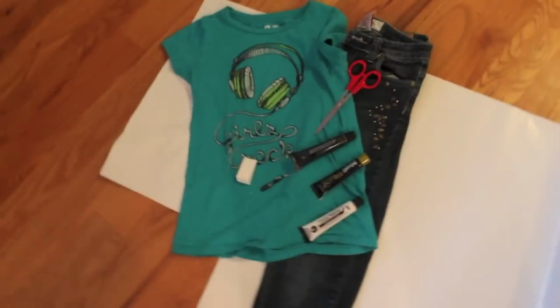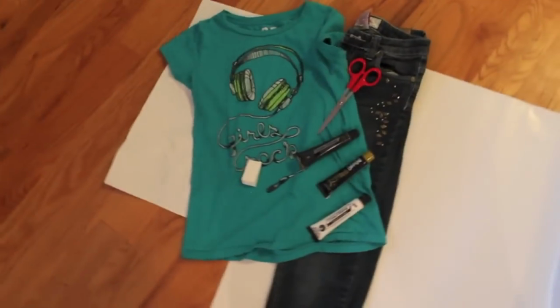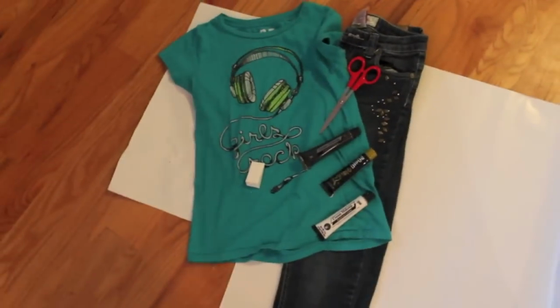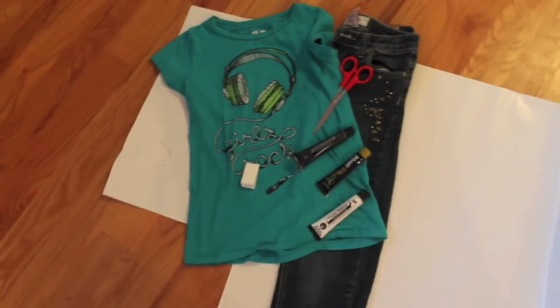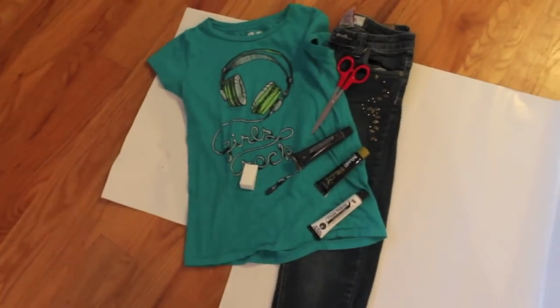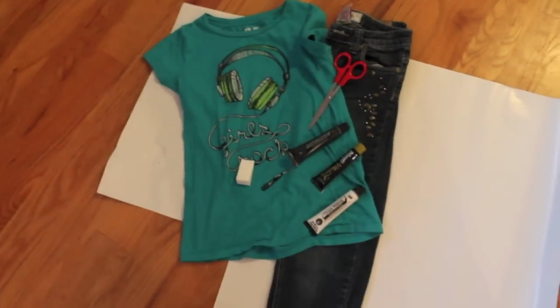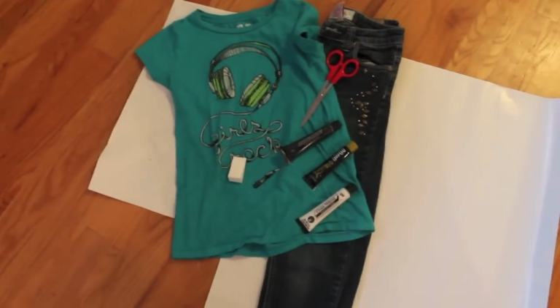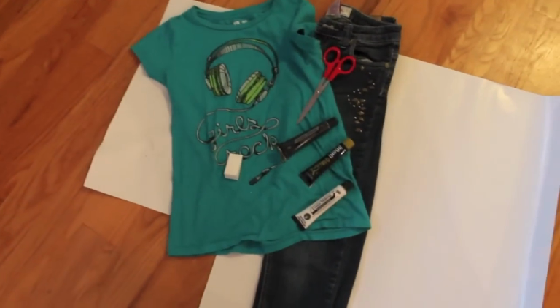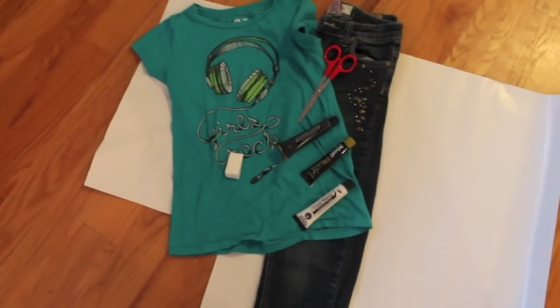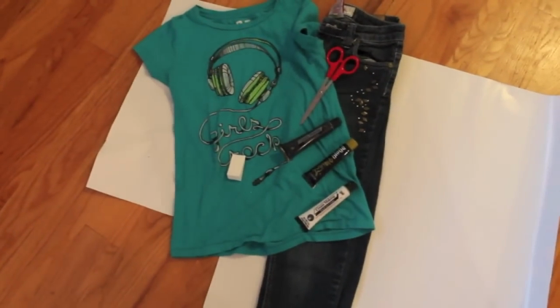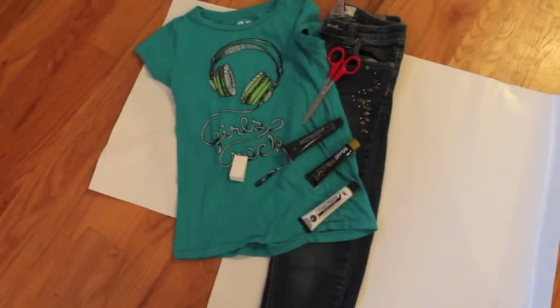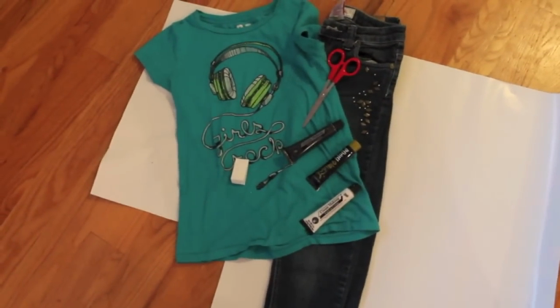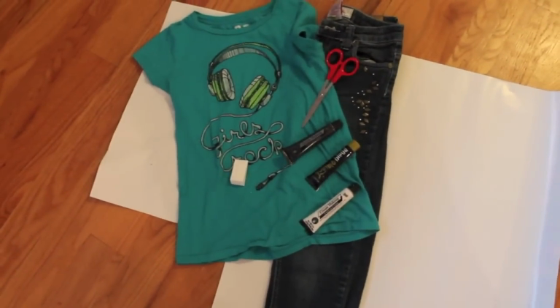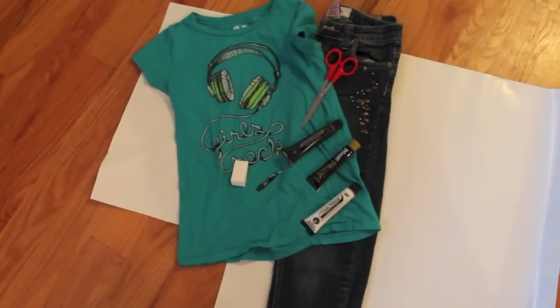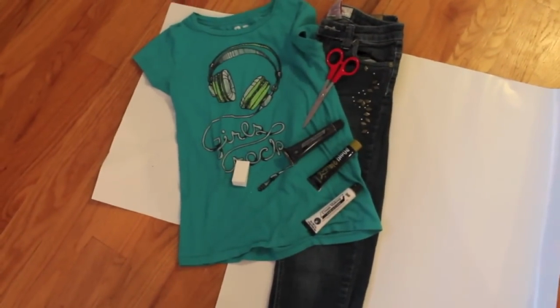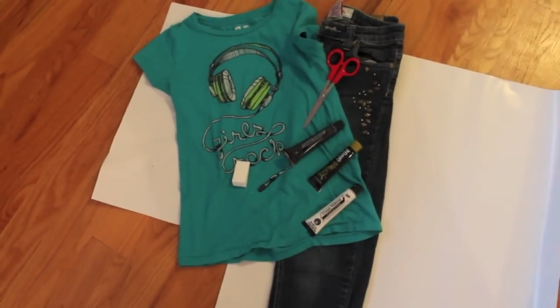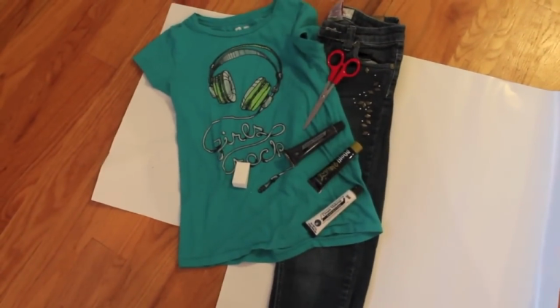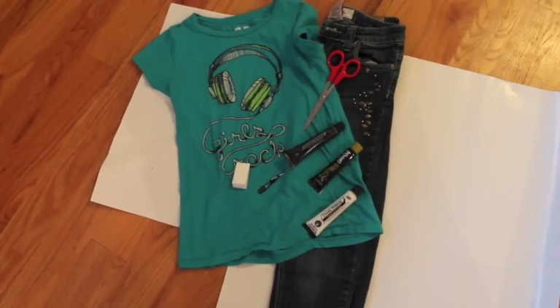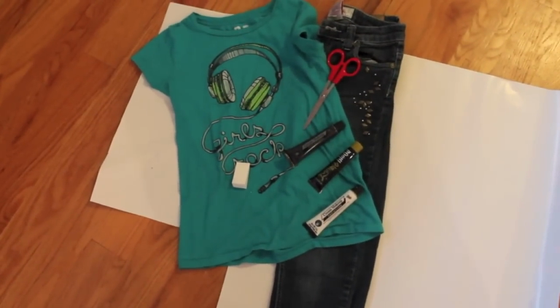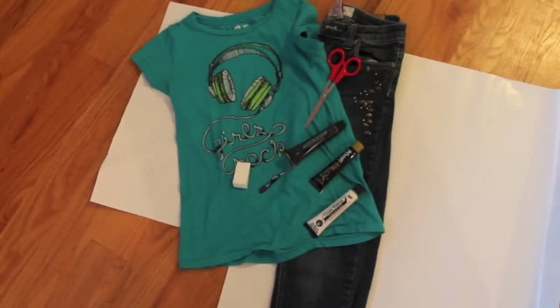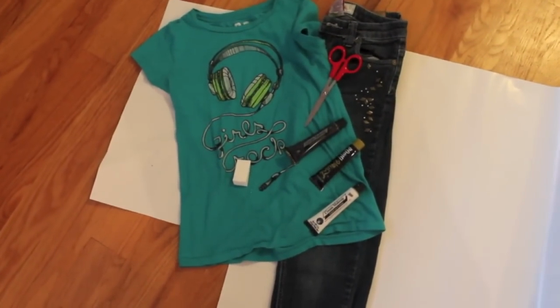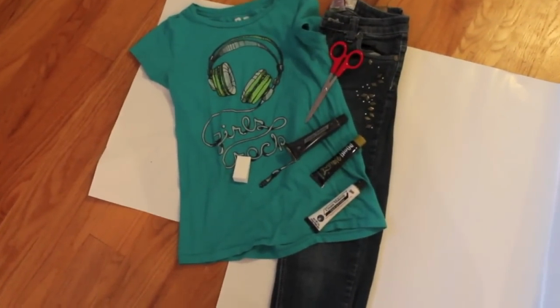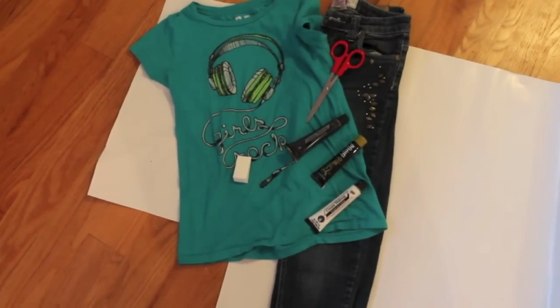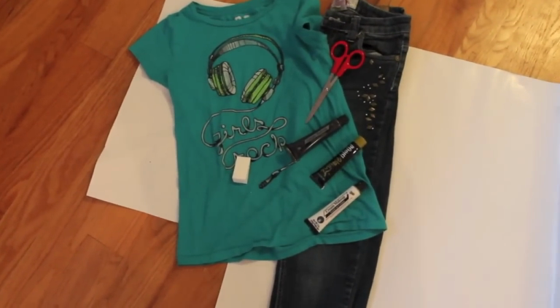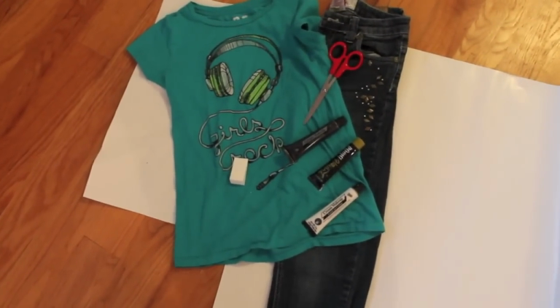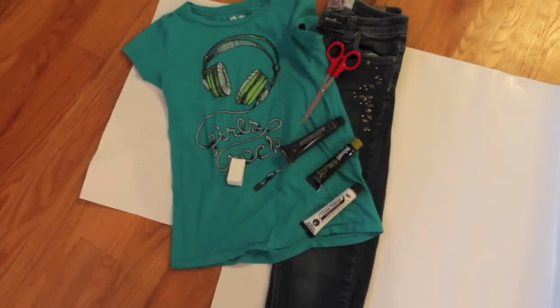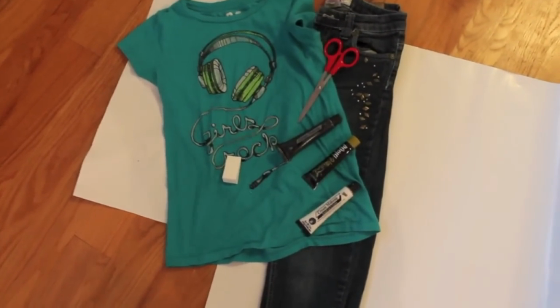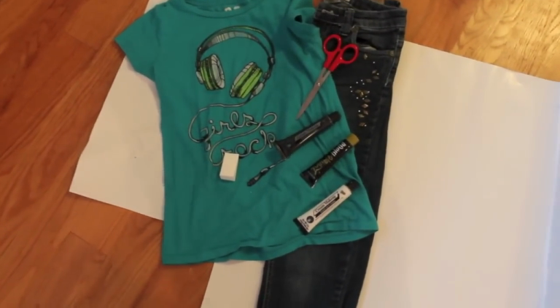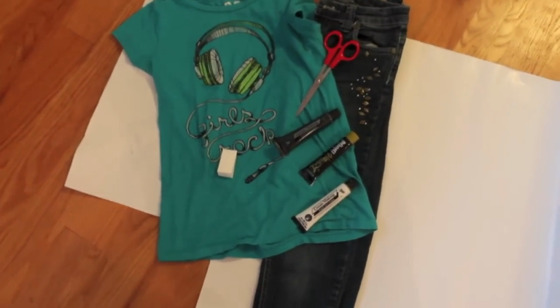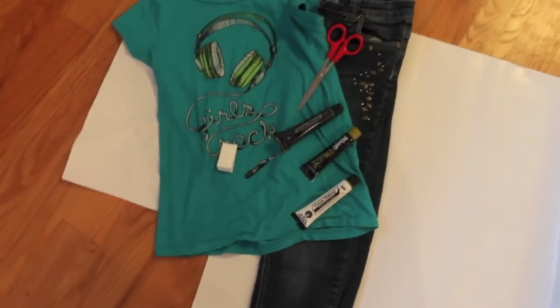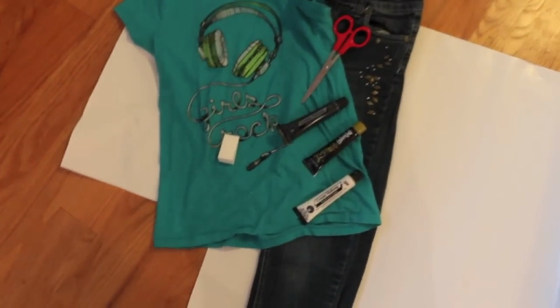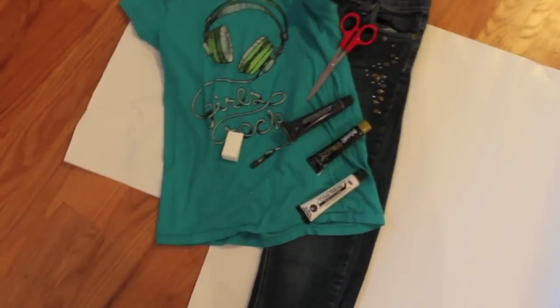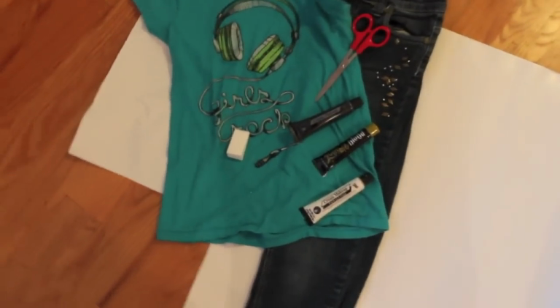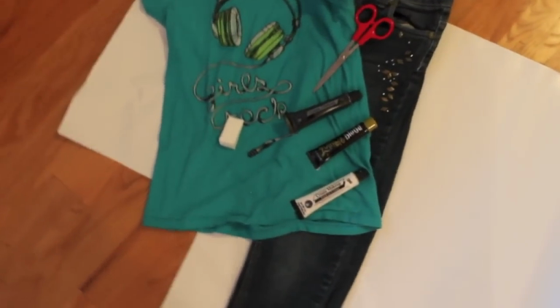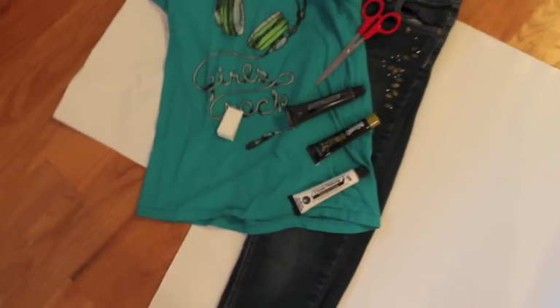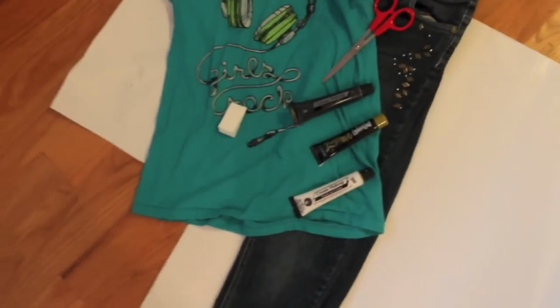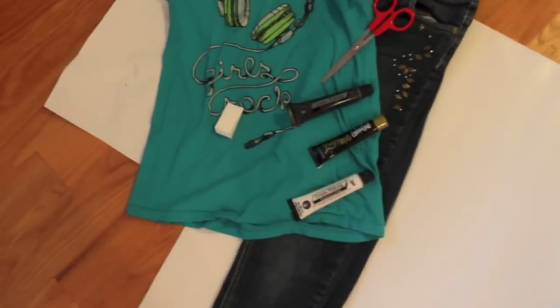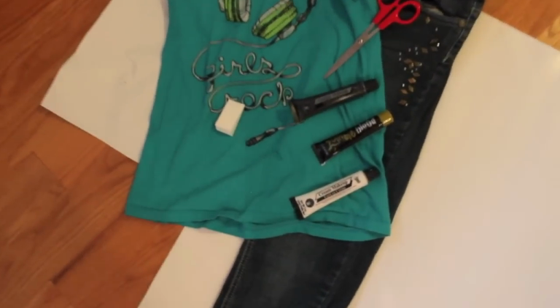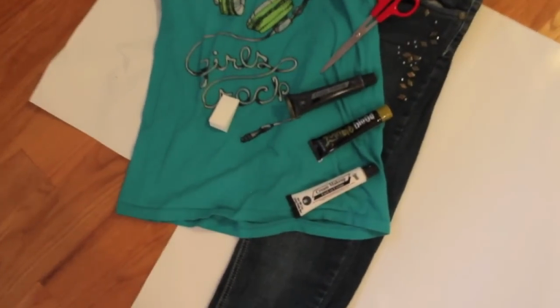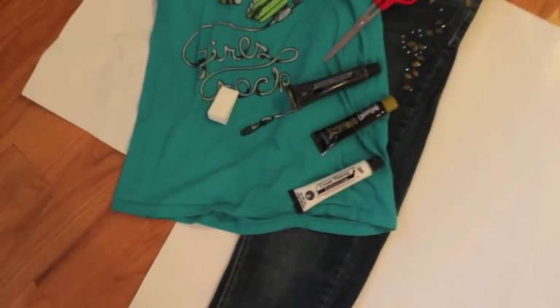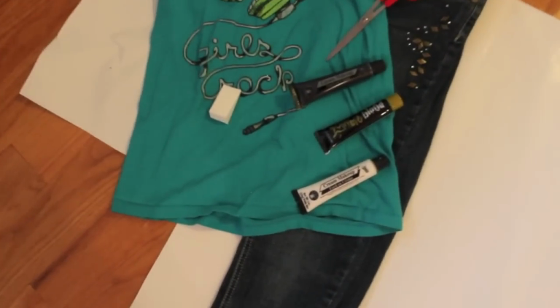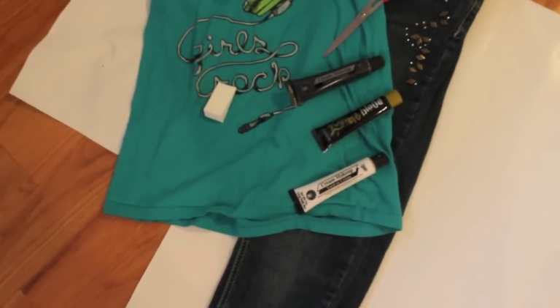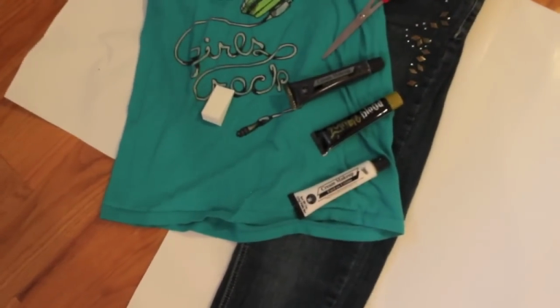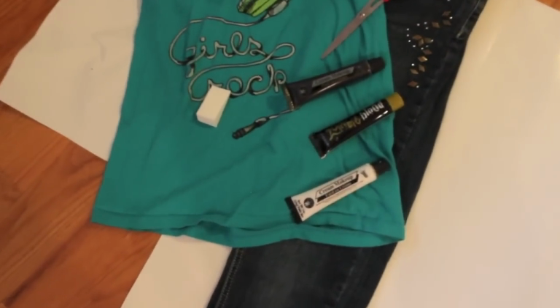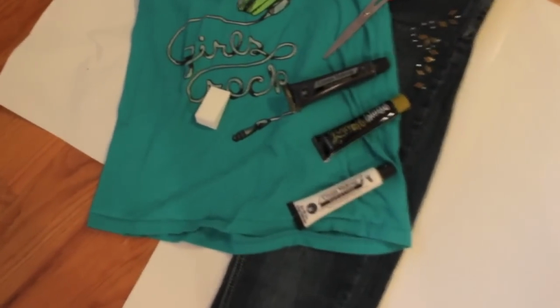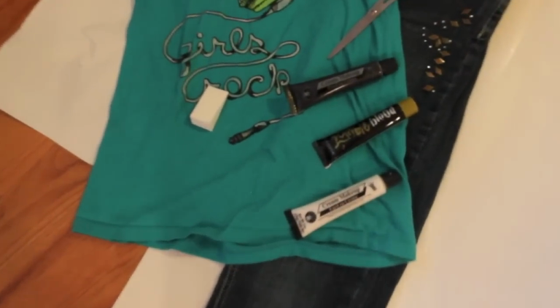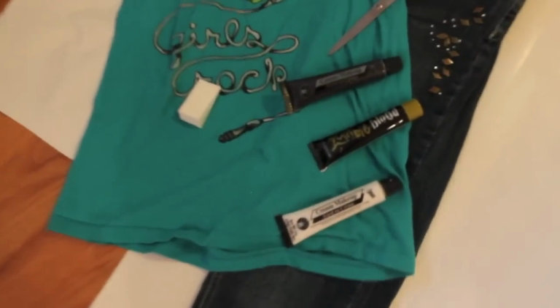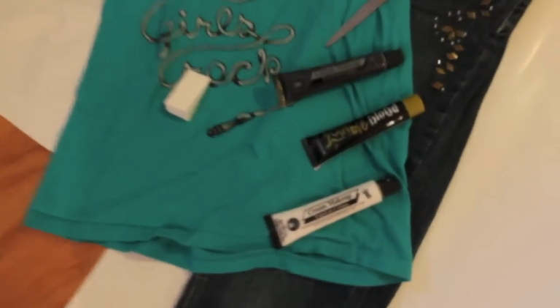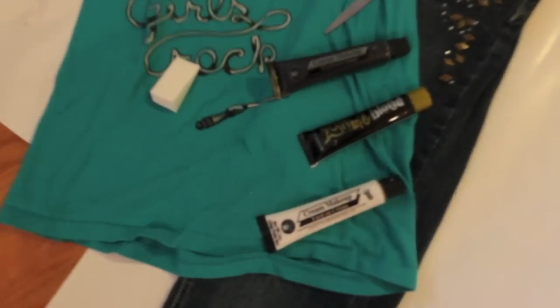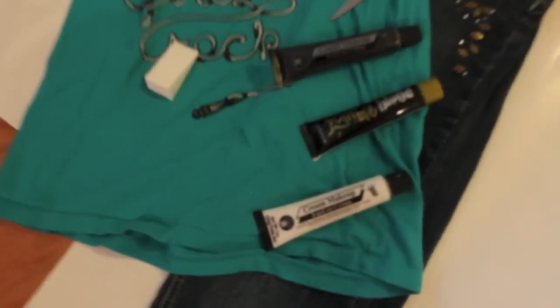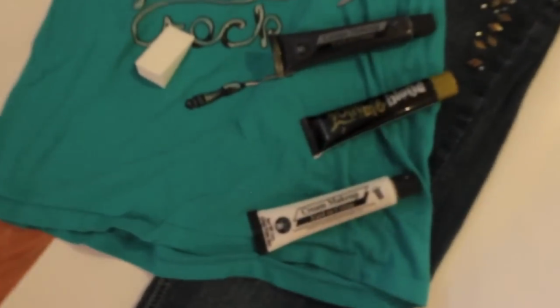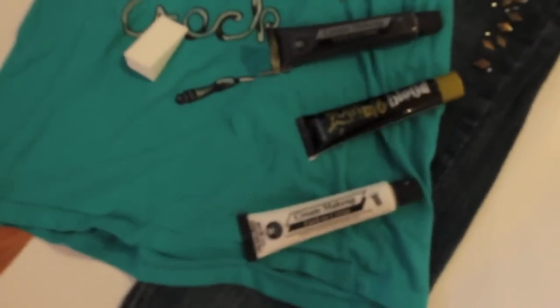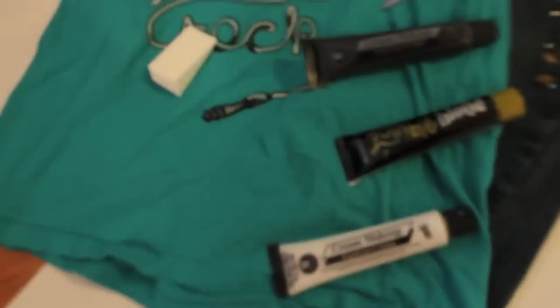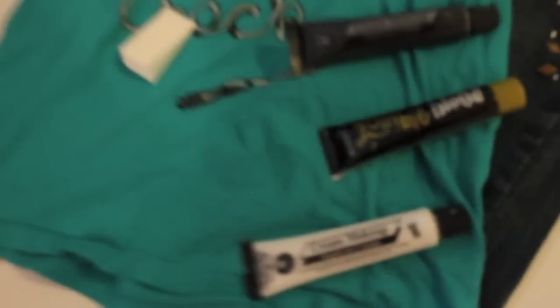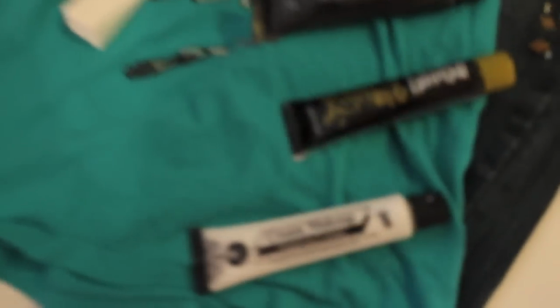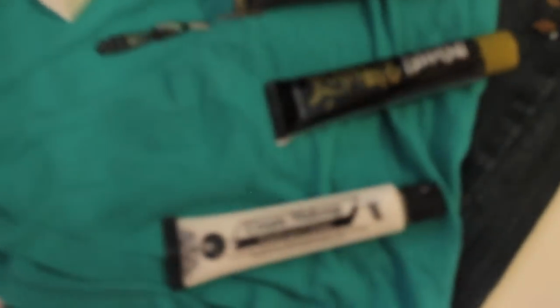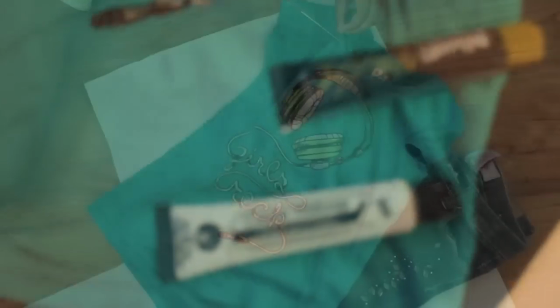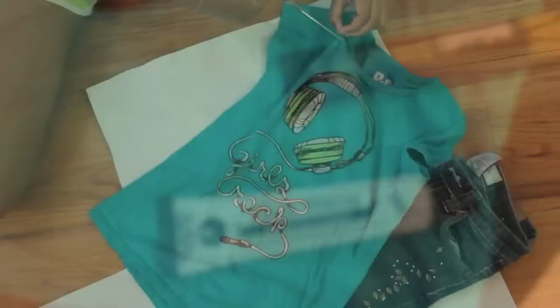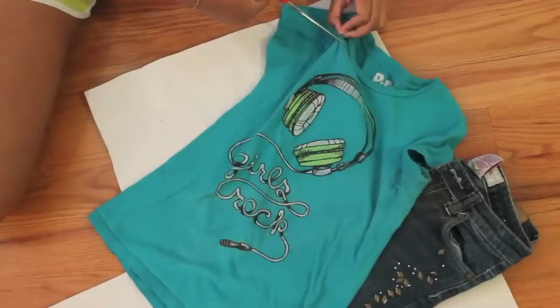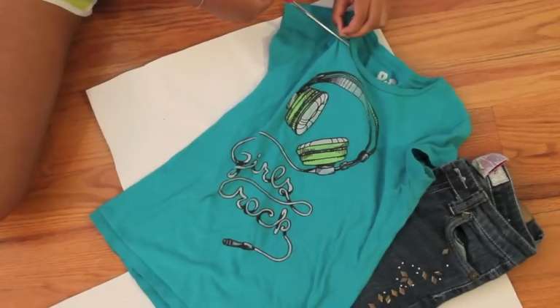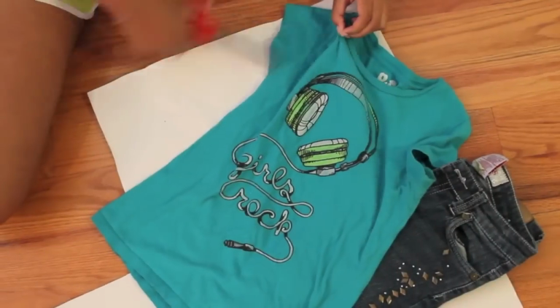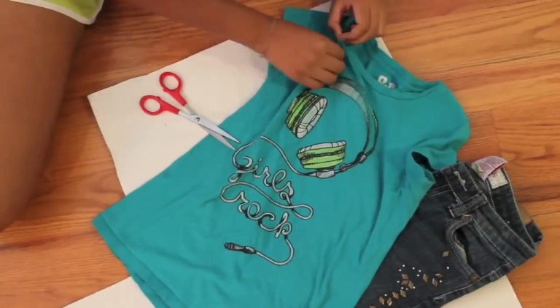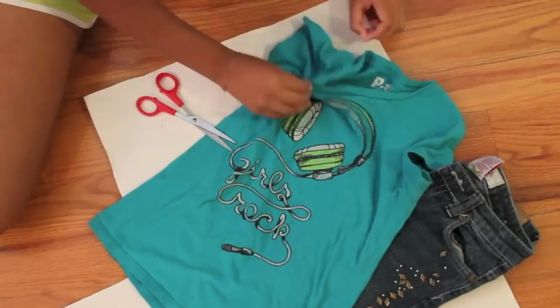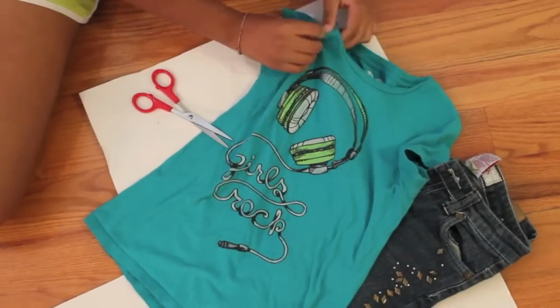You'll need old clothes that you don't mind messing up, scissors, paint — preferably black and white — something to mix it all up with, and blood.